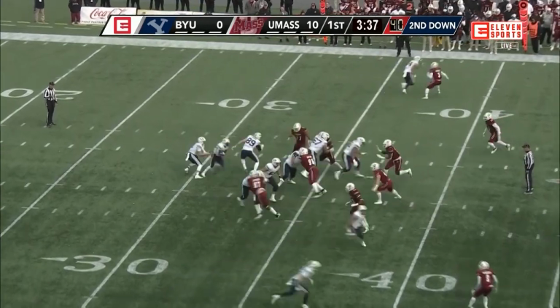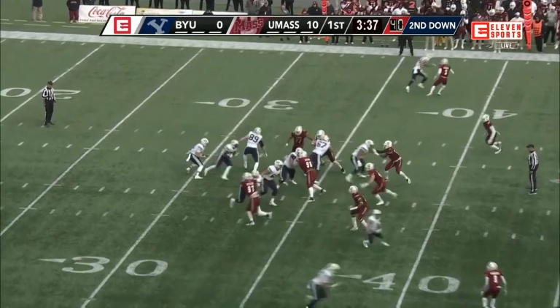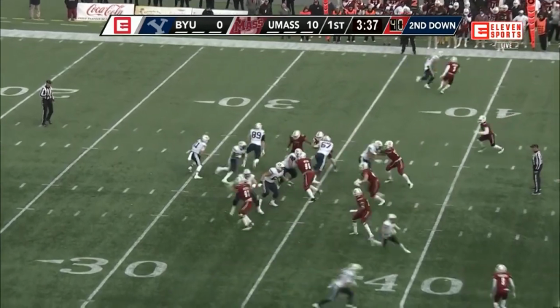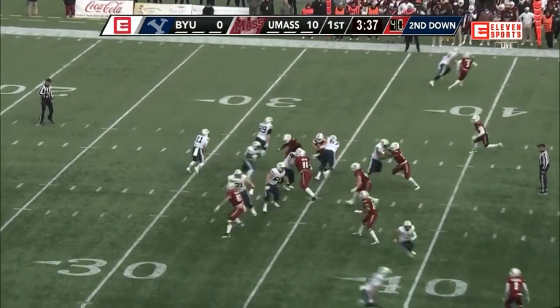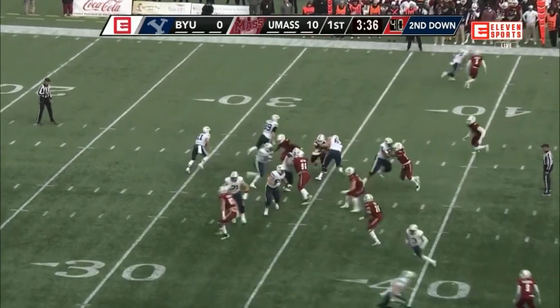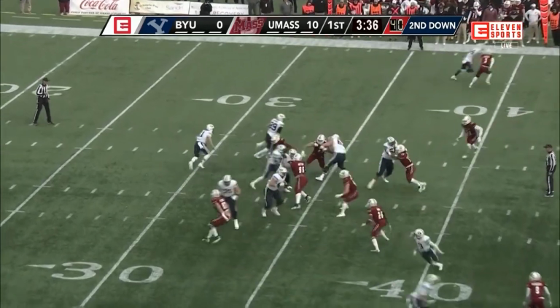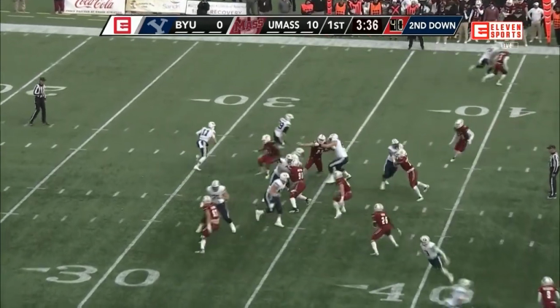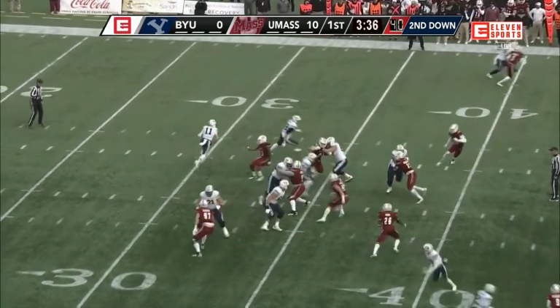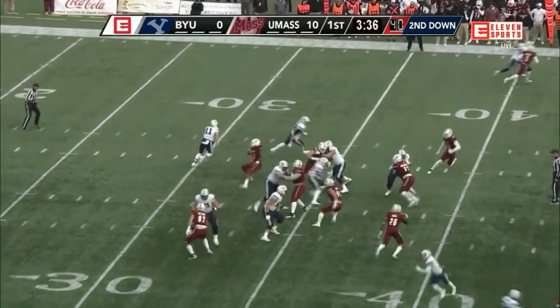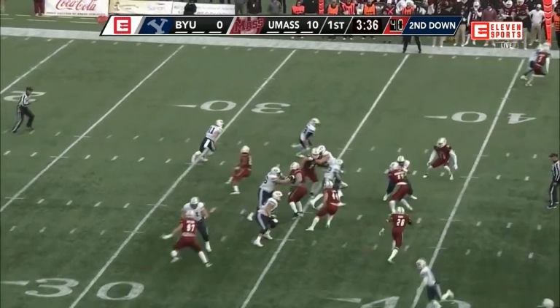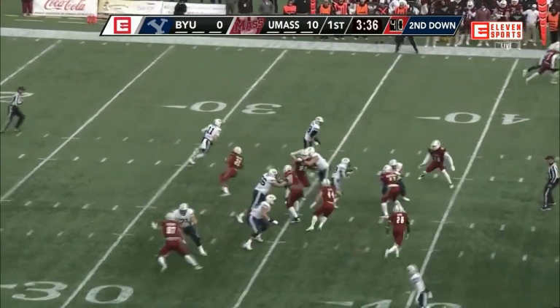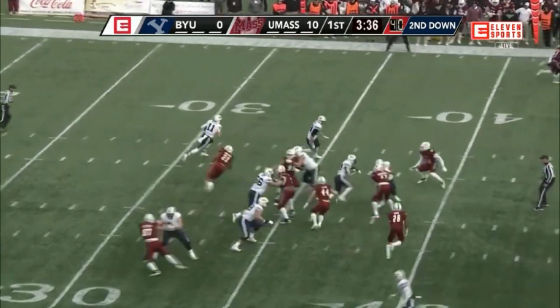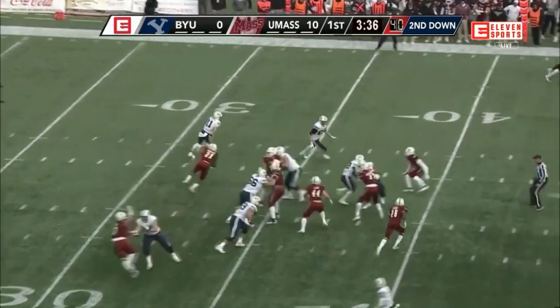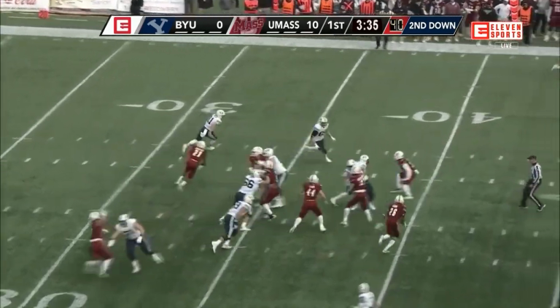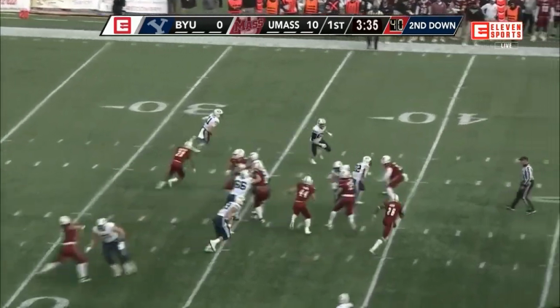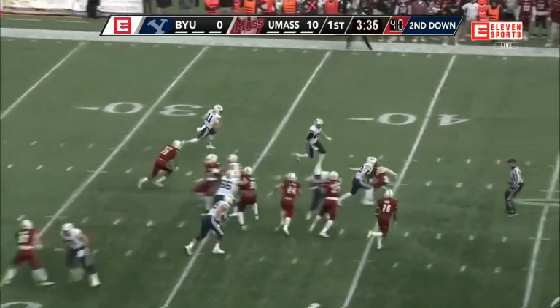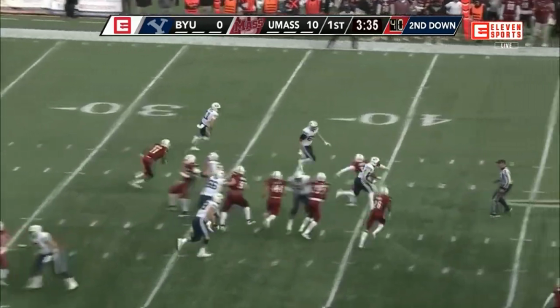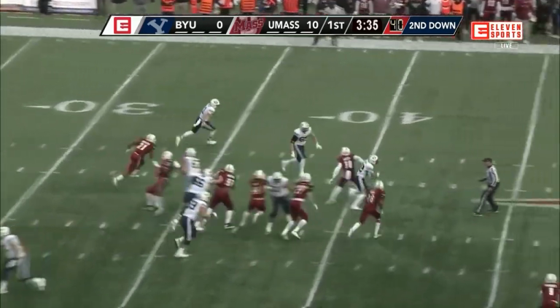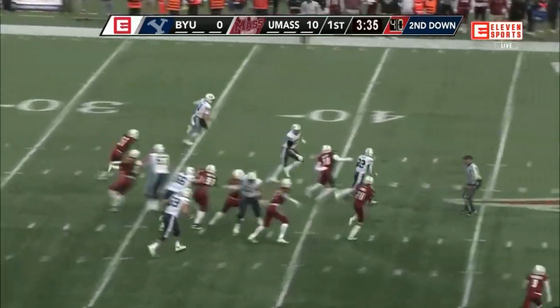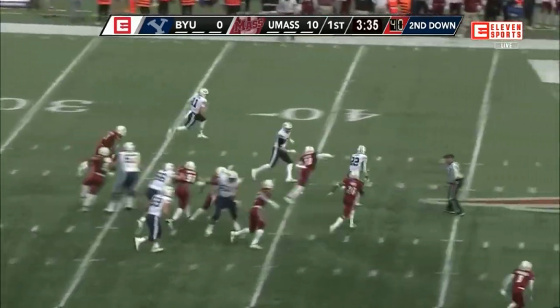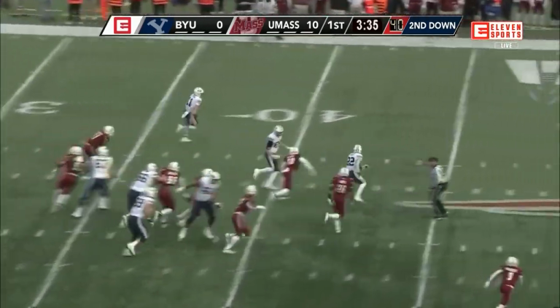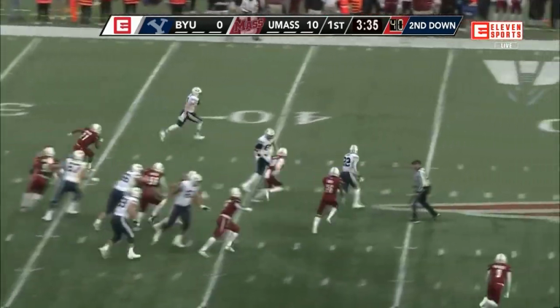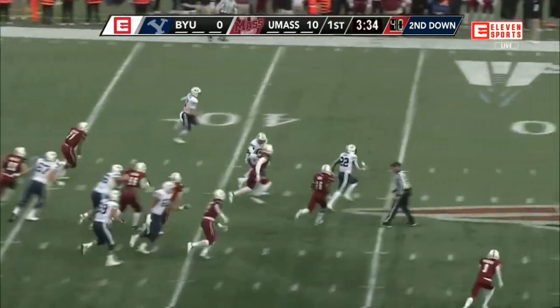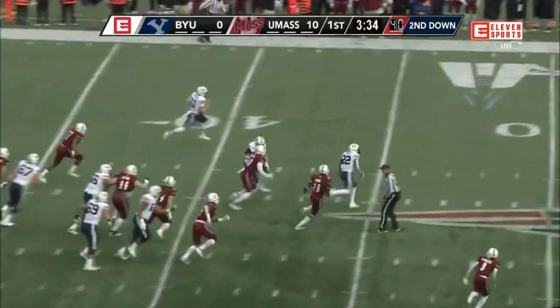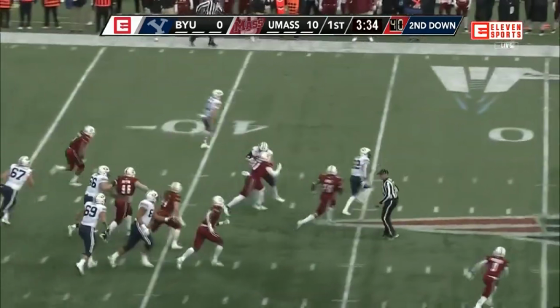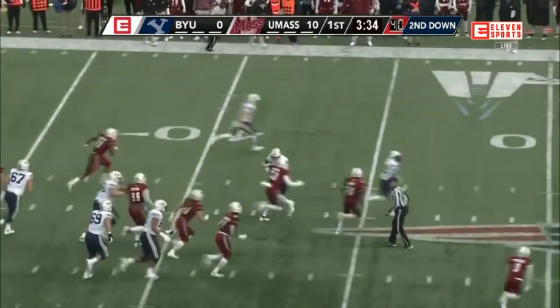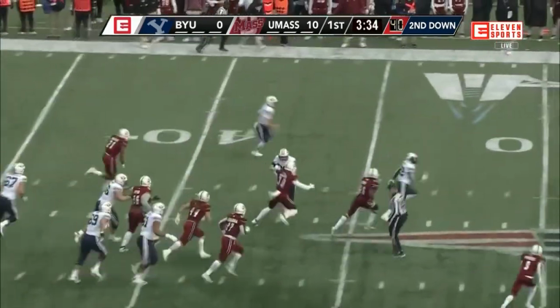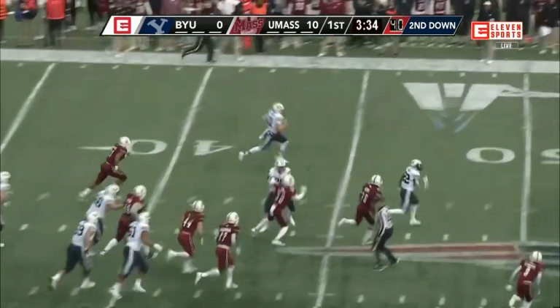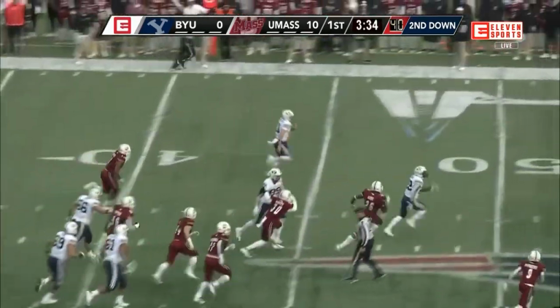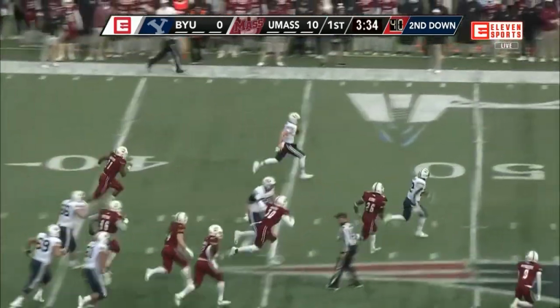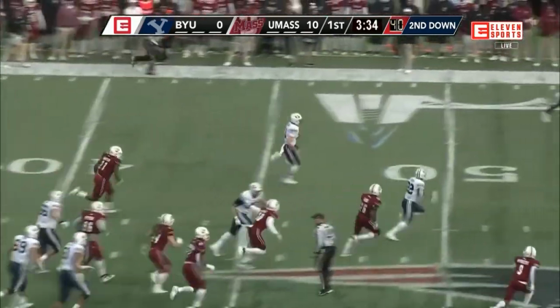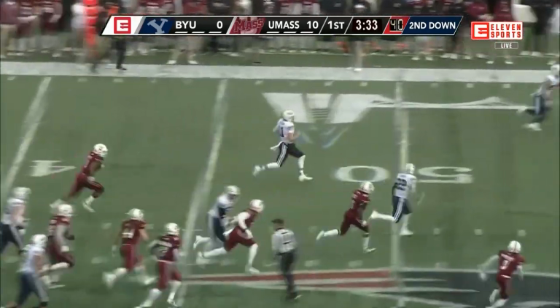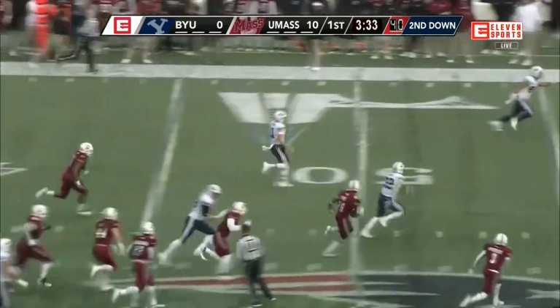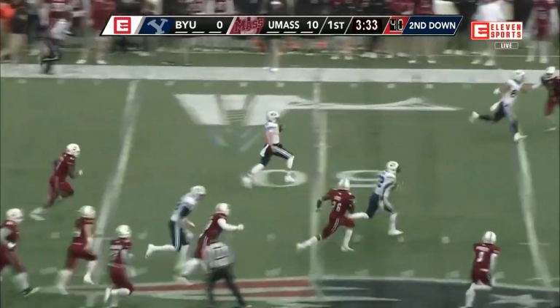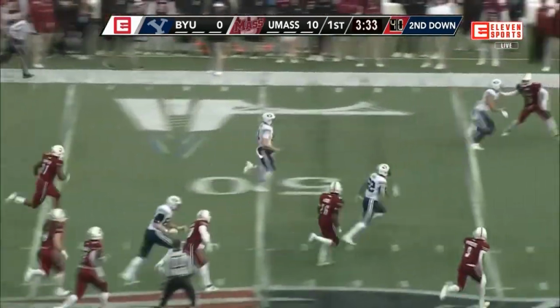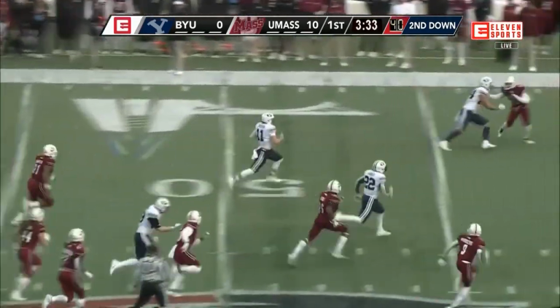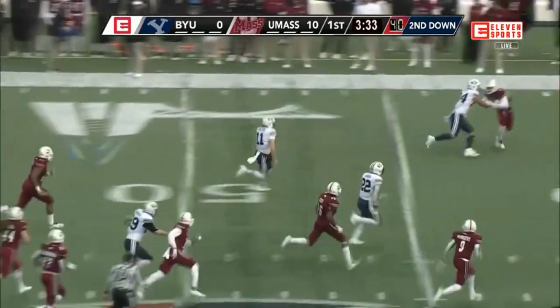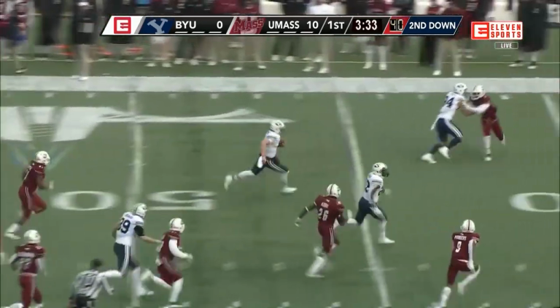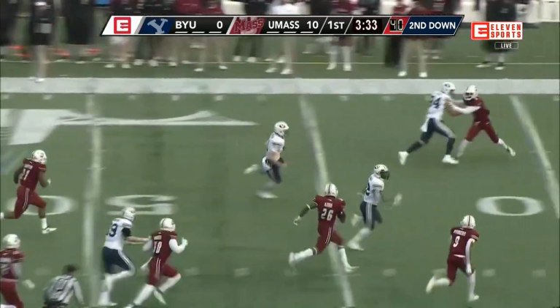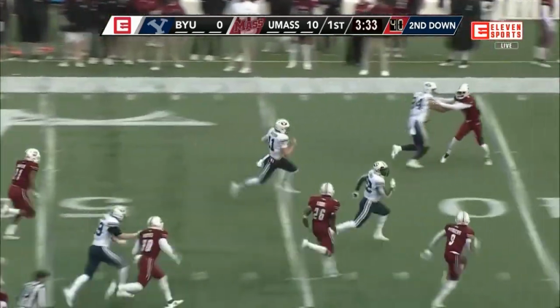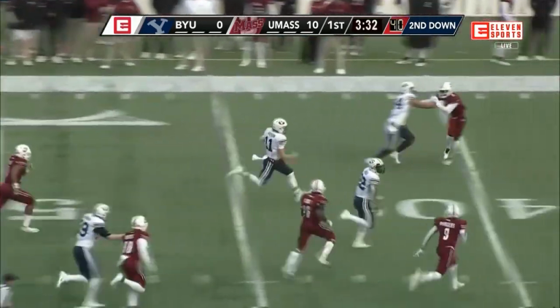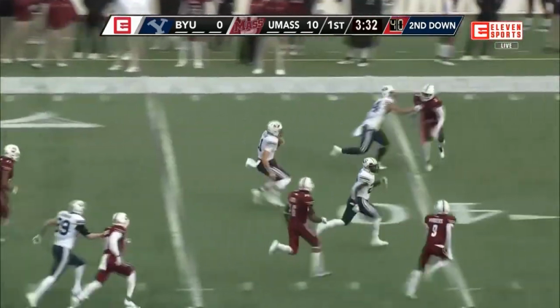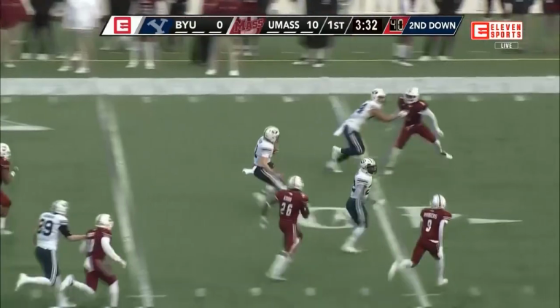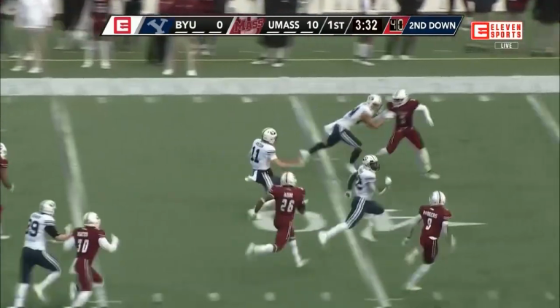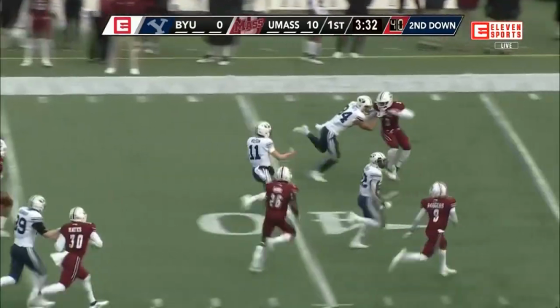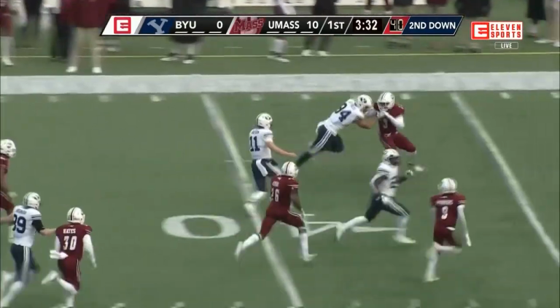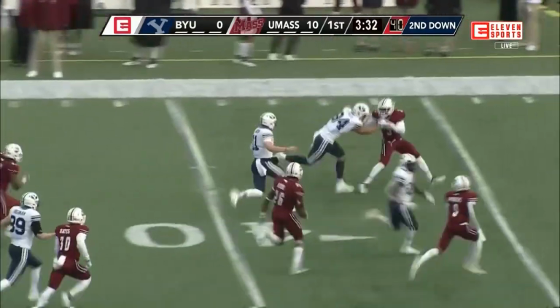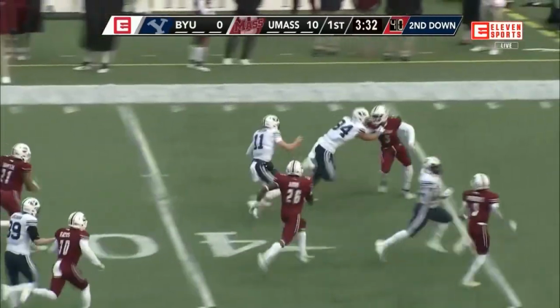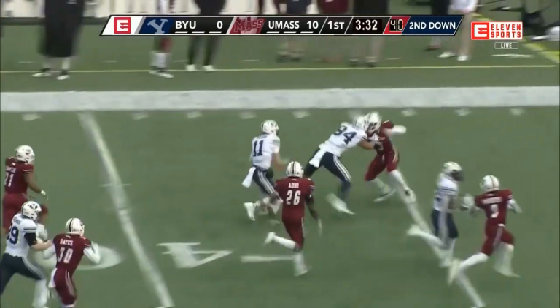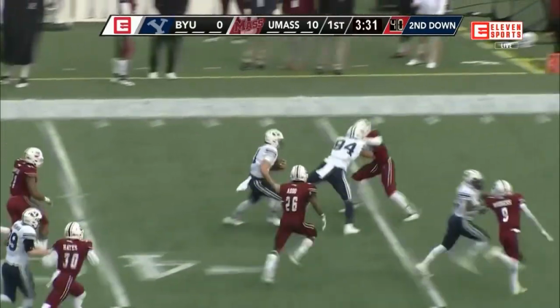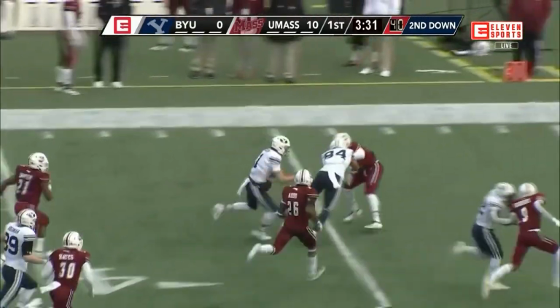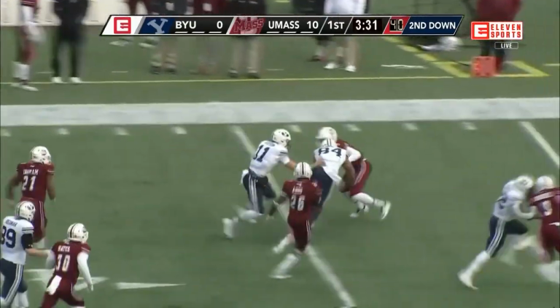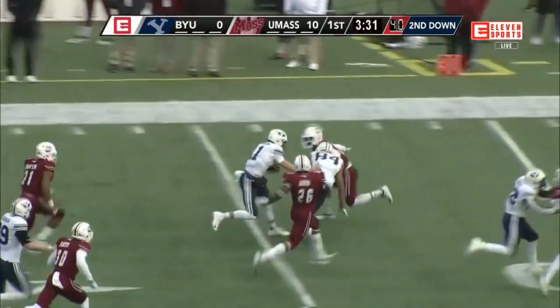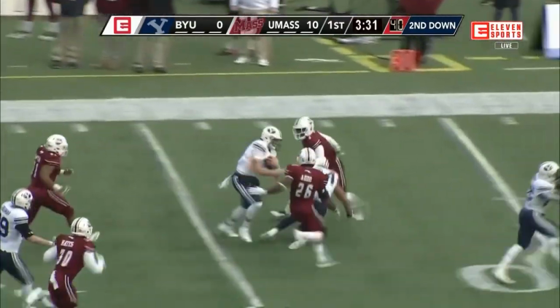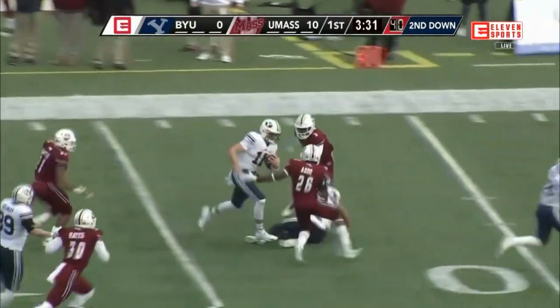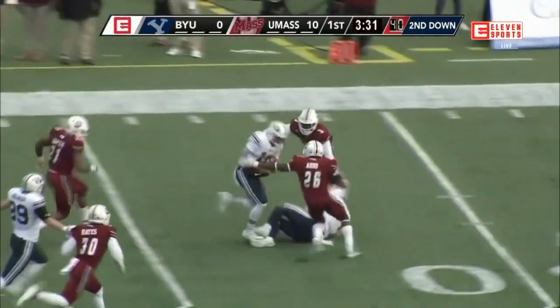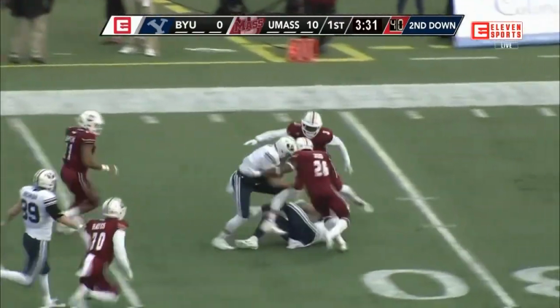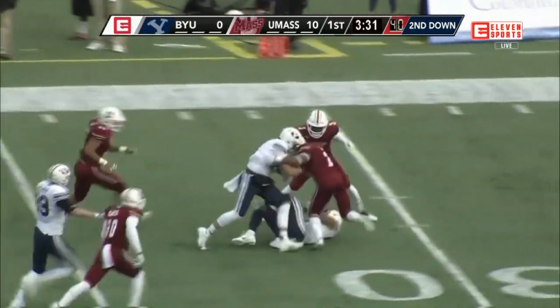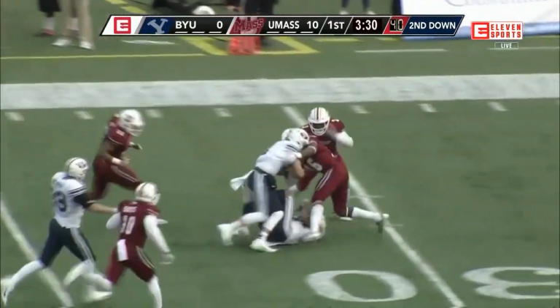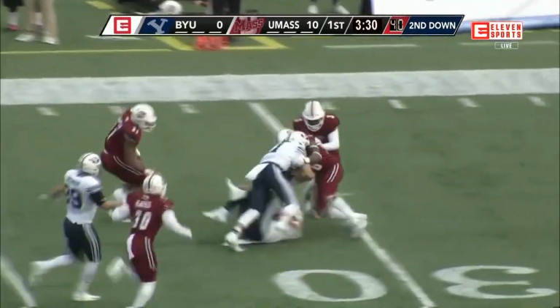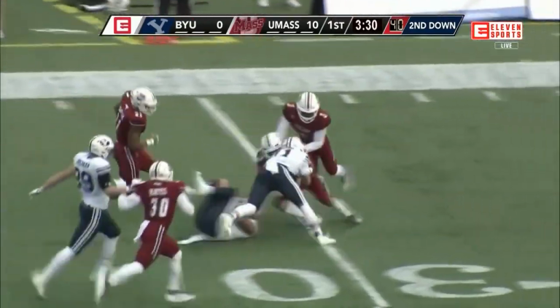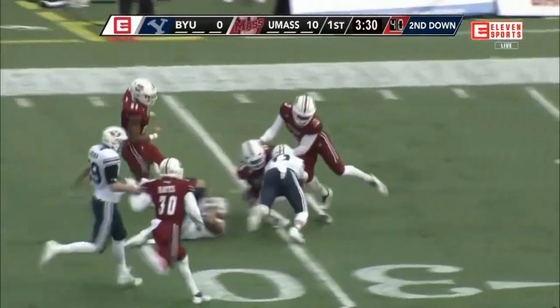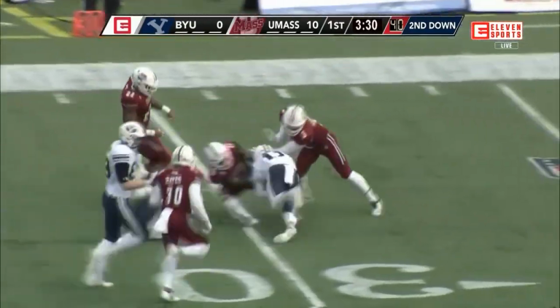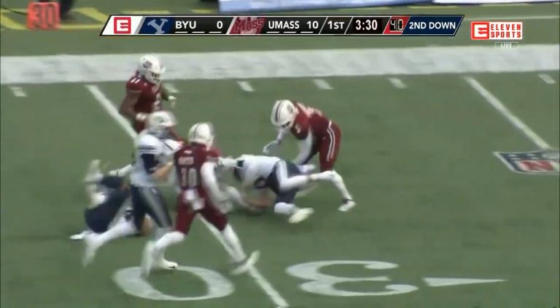Hand off Squally — no, it's a keeper for Wilson. And Wilson busts it far side. 50, 40, 30-yard line of UMass.